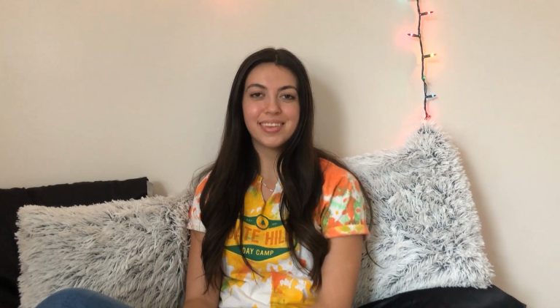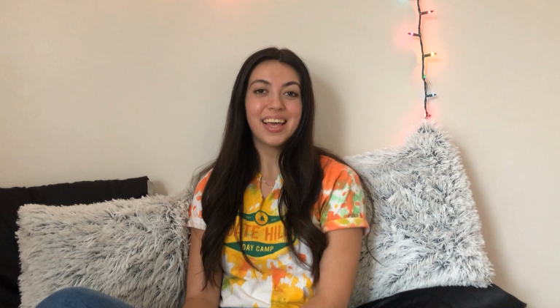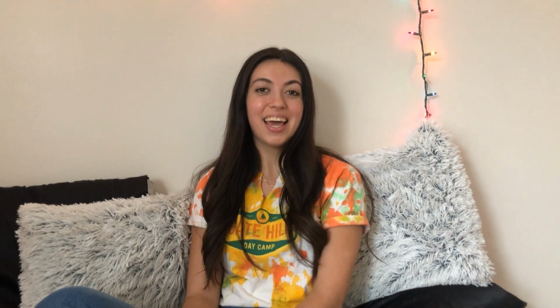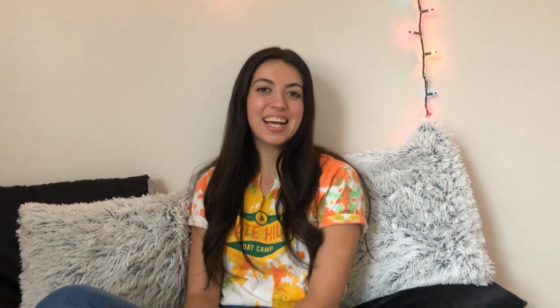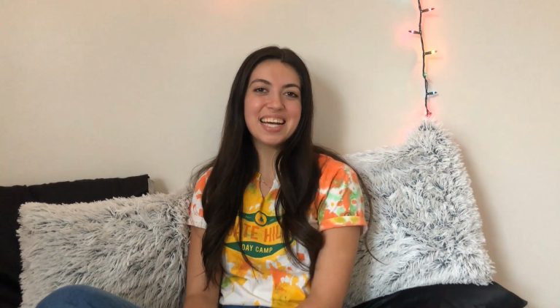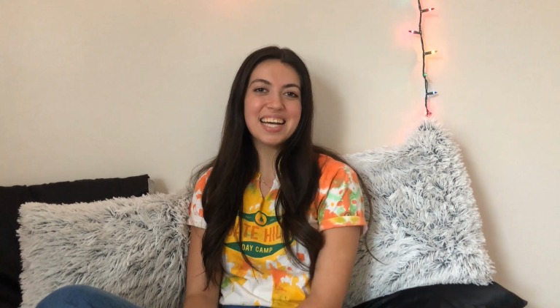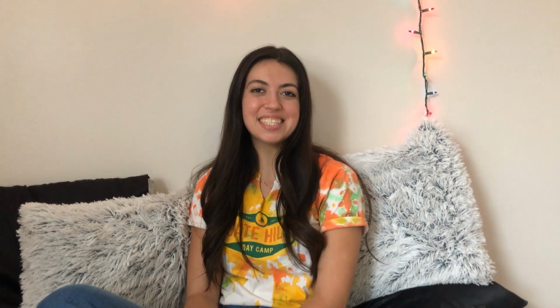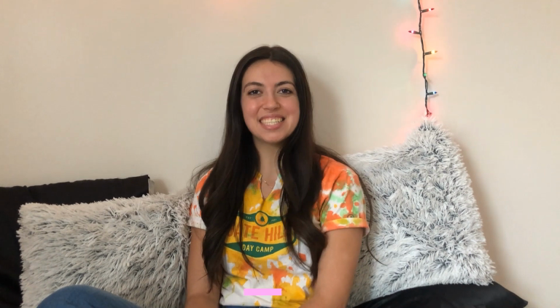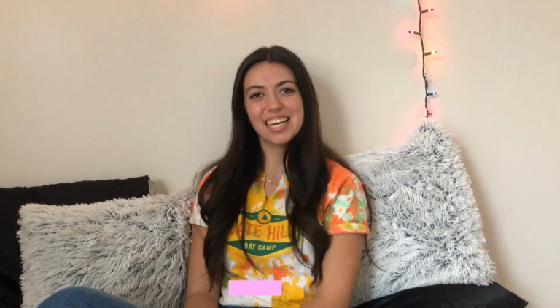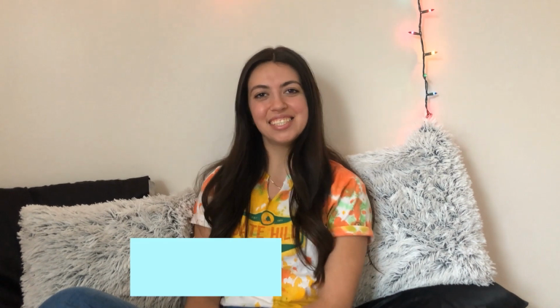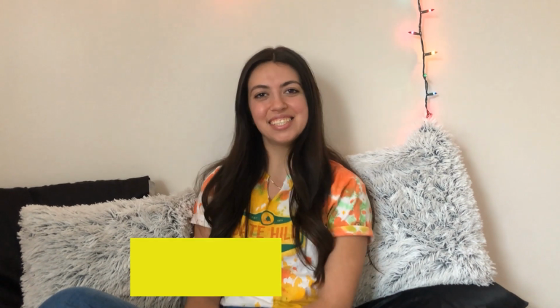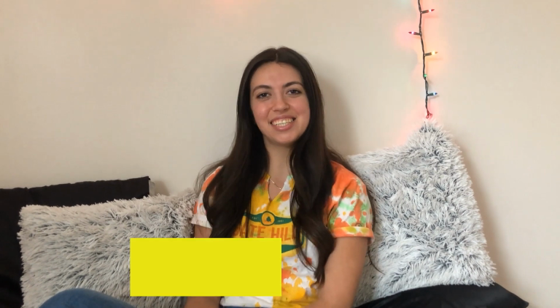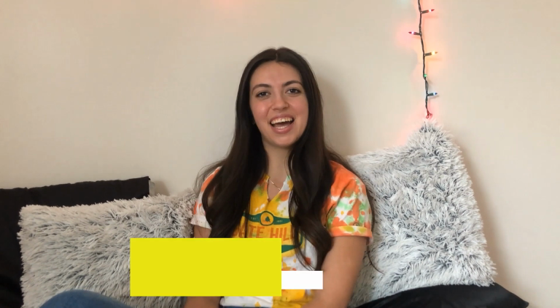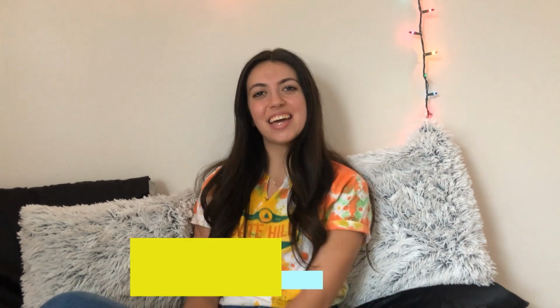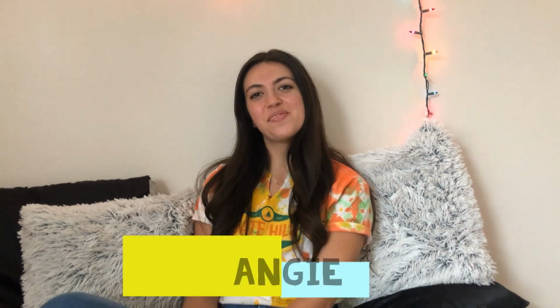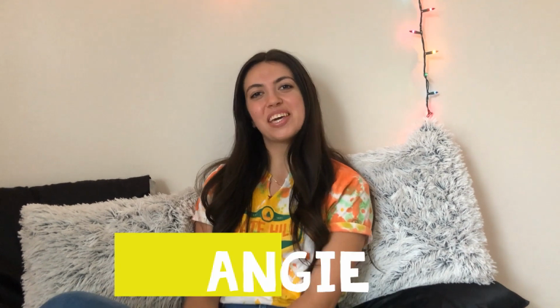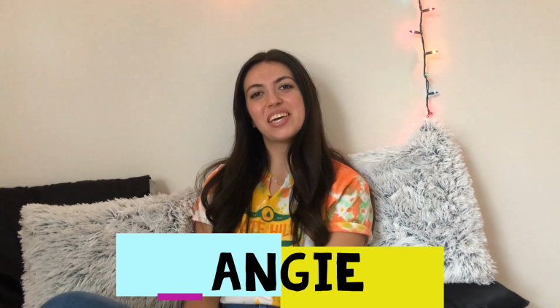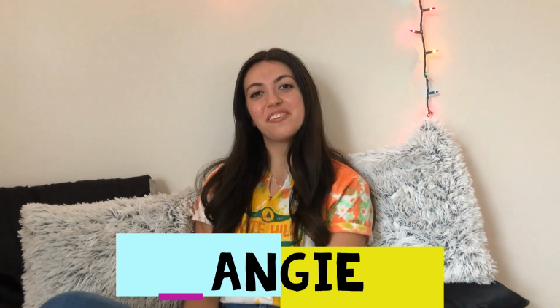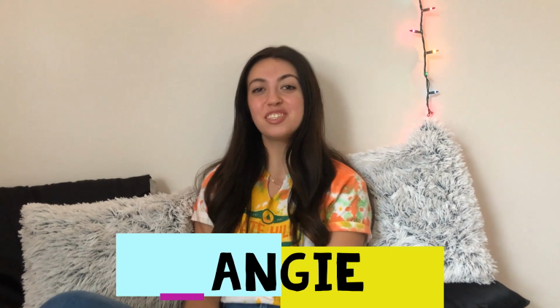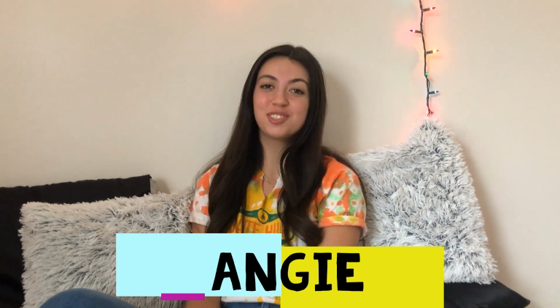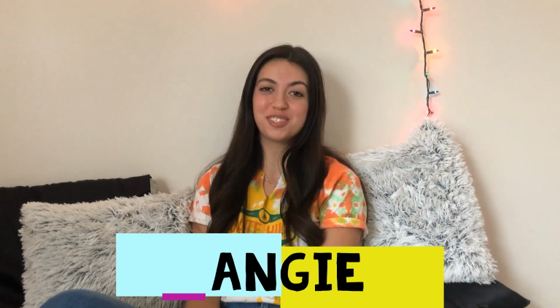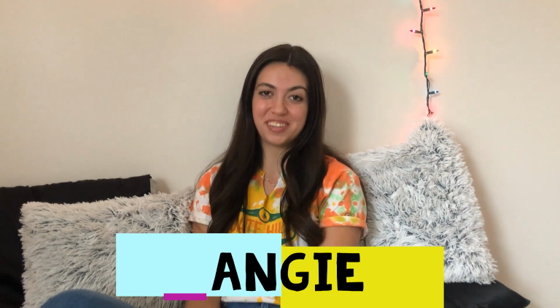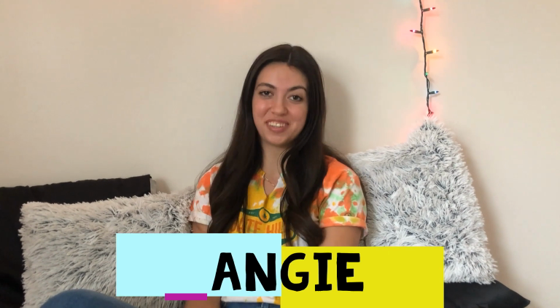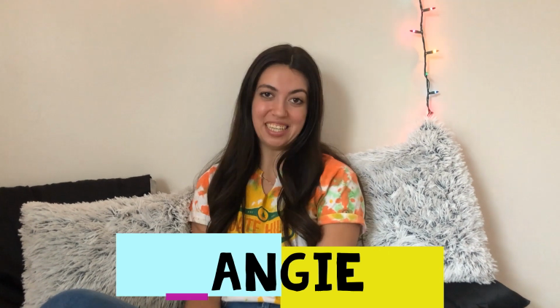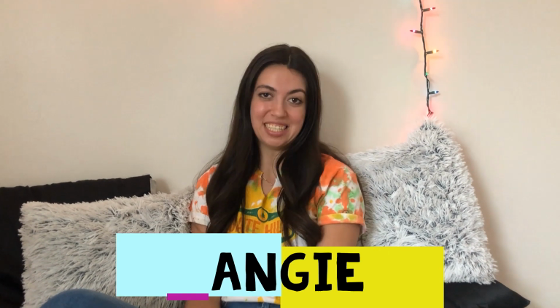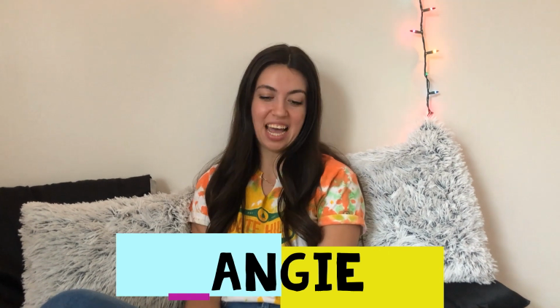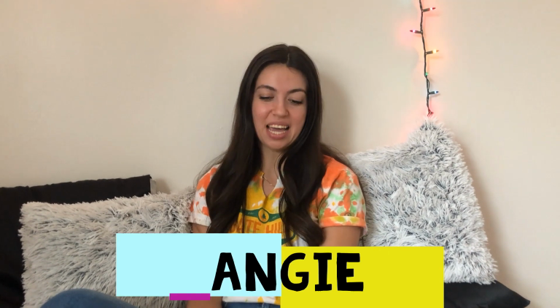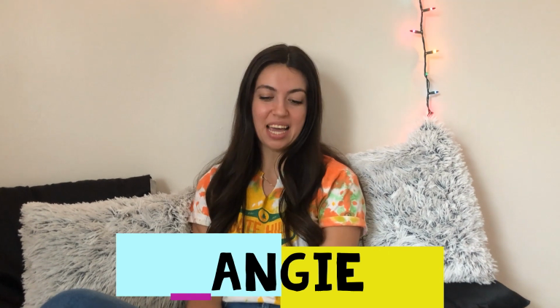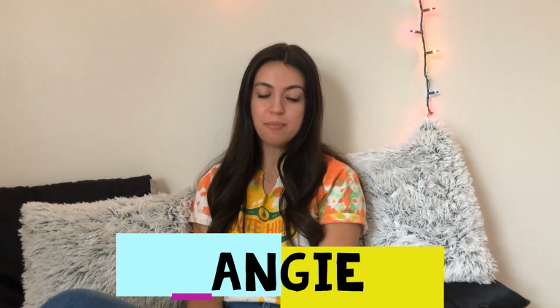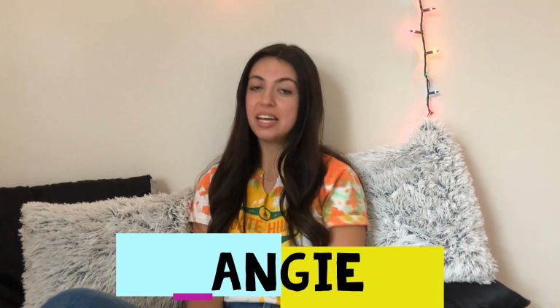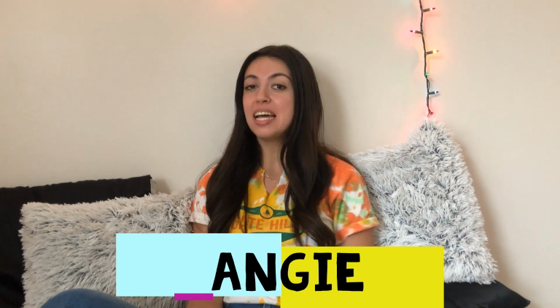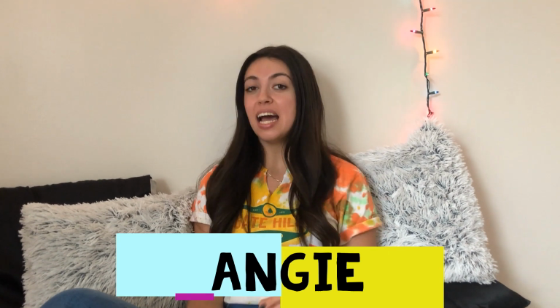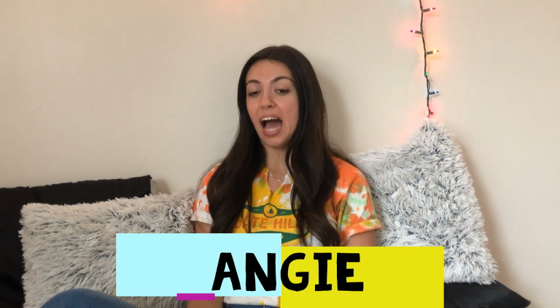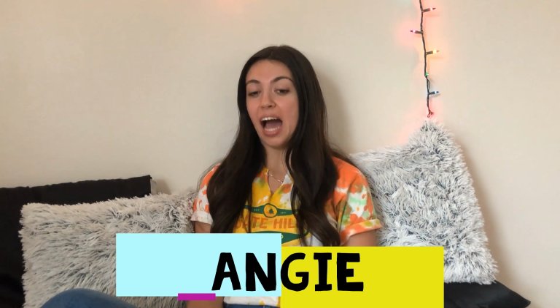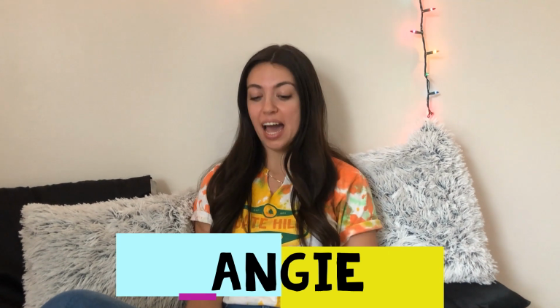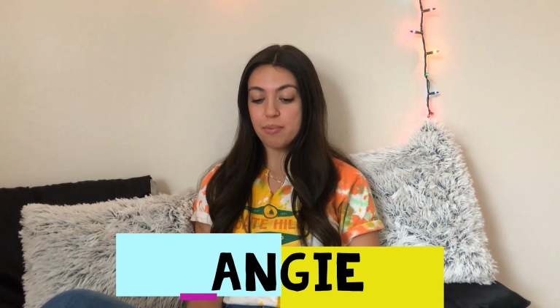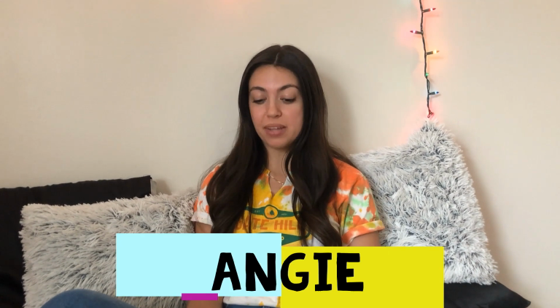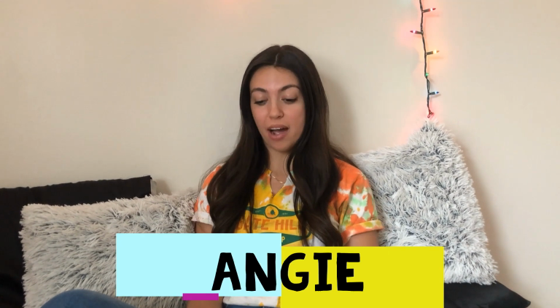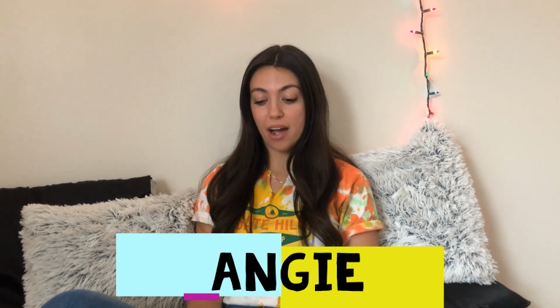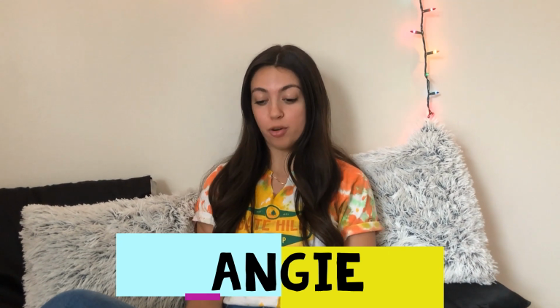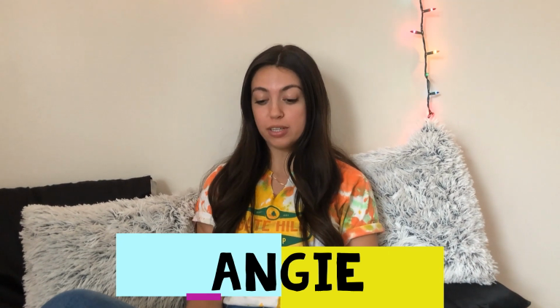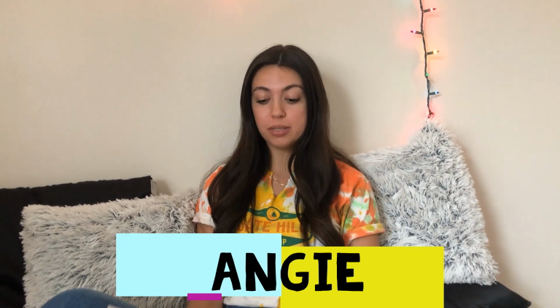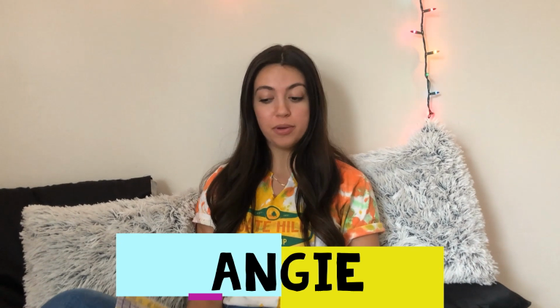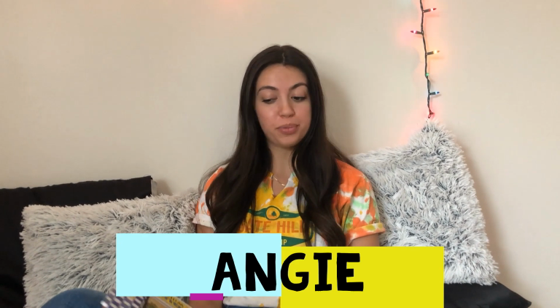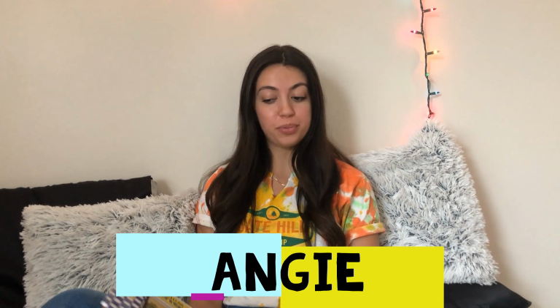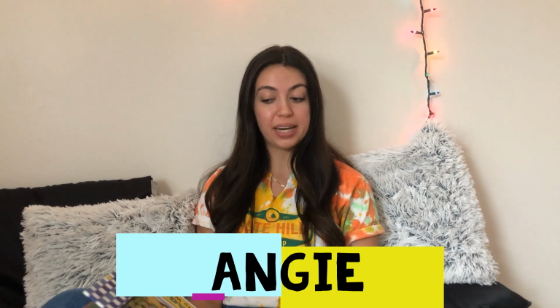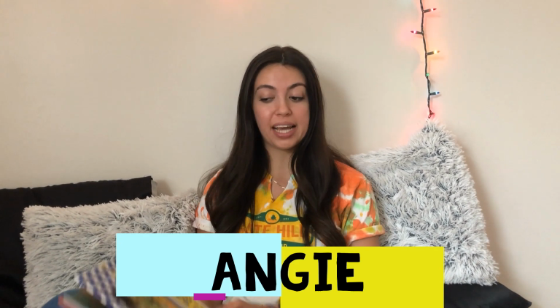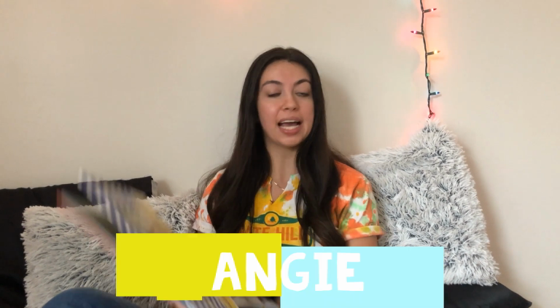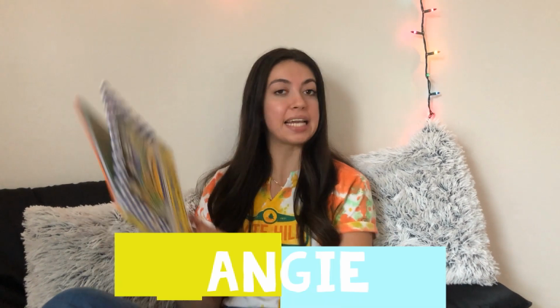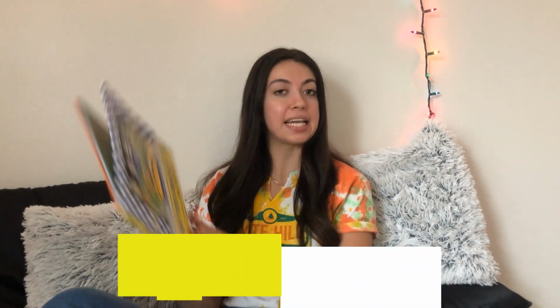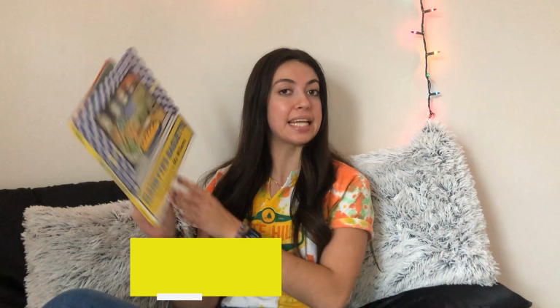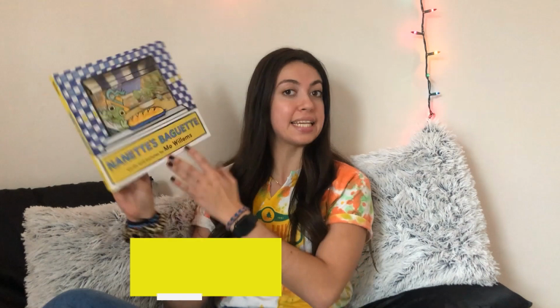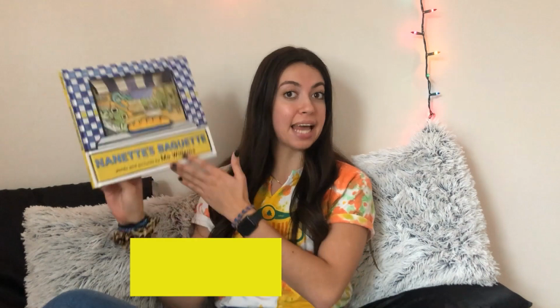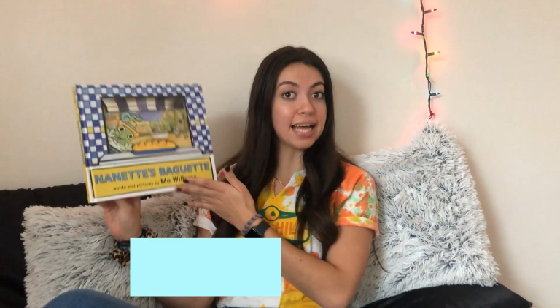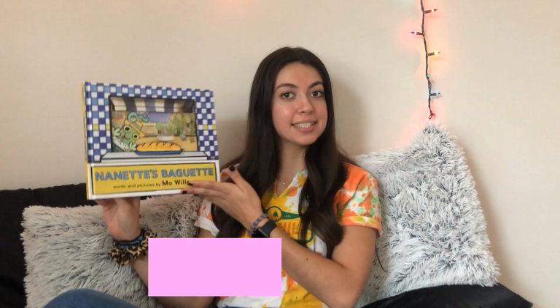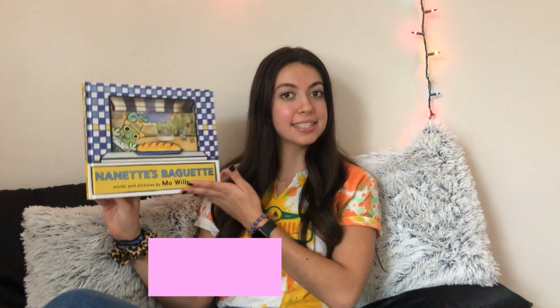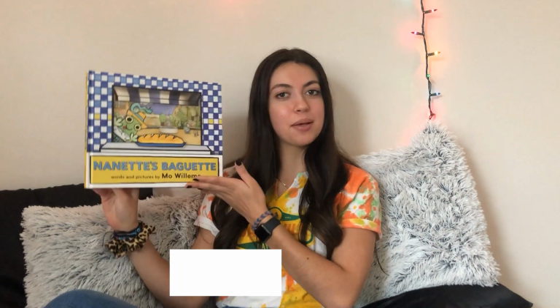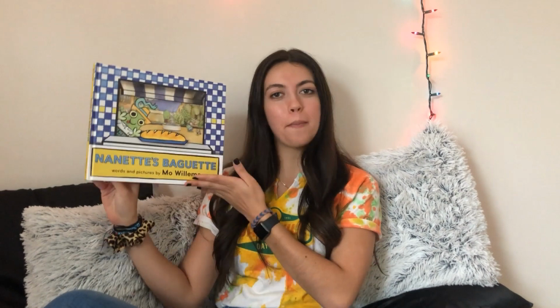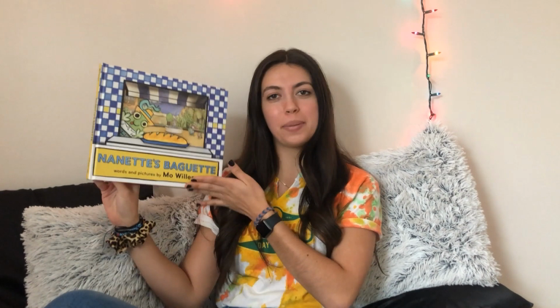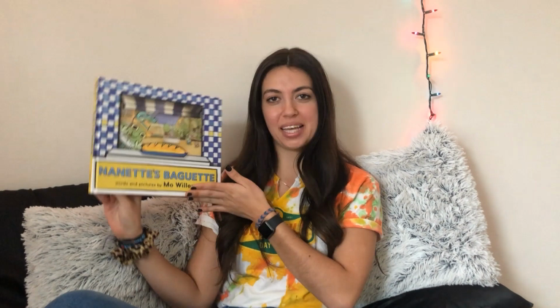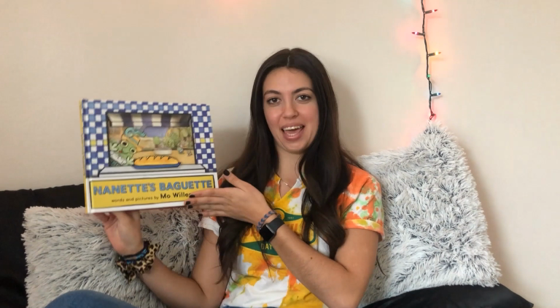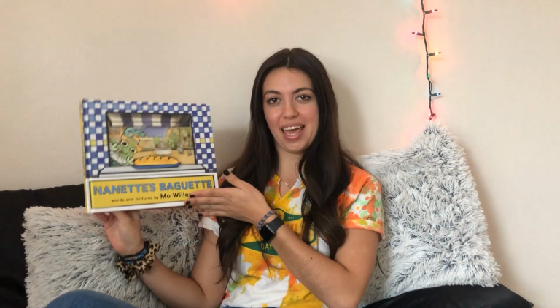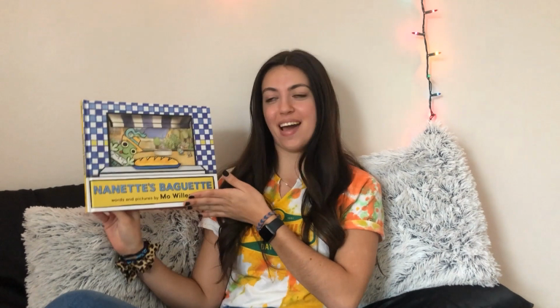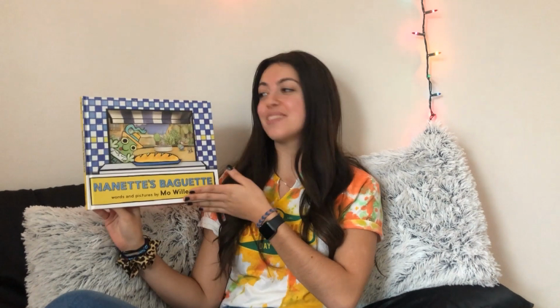Hey guys, it's Angie. I am here for story time. I am now going to be reading Nanette's Baguette.